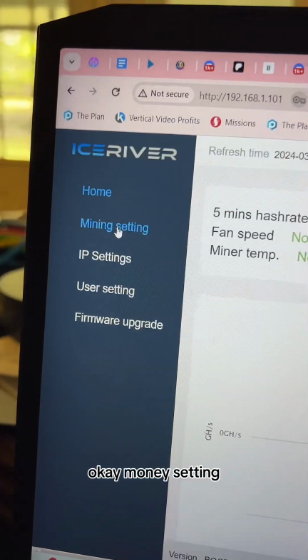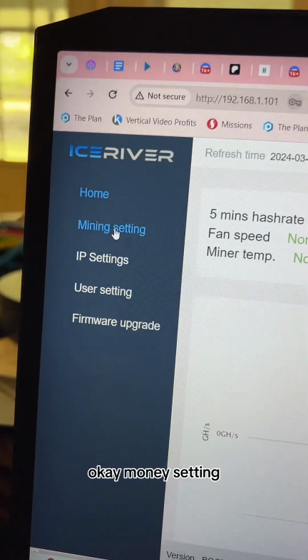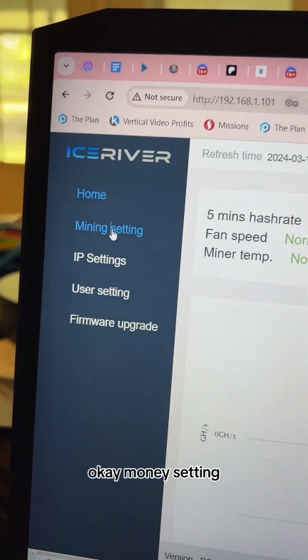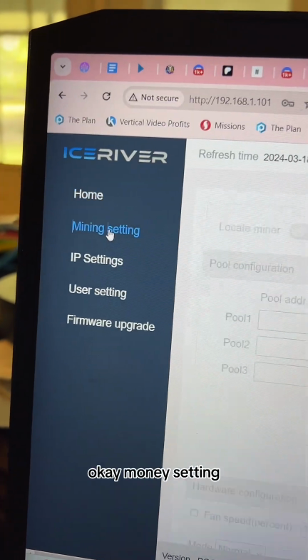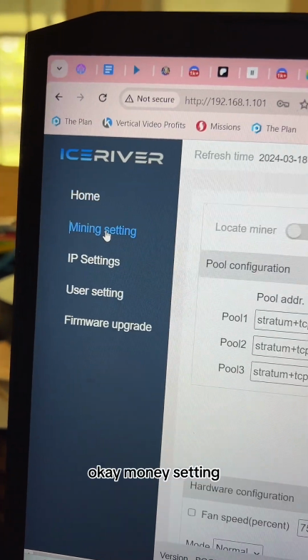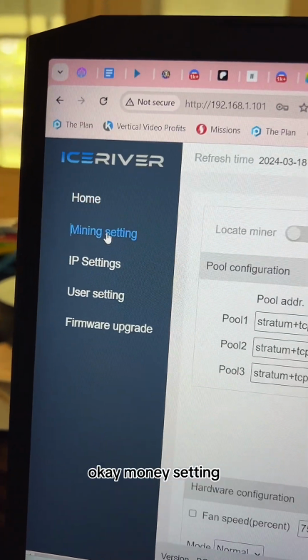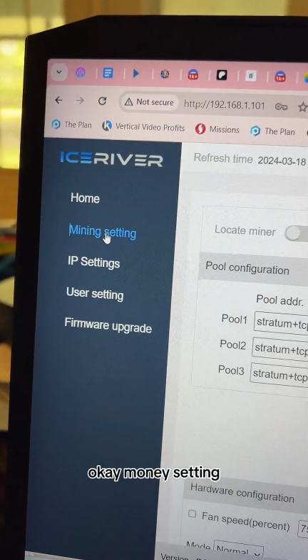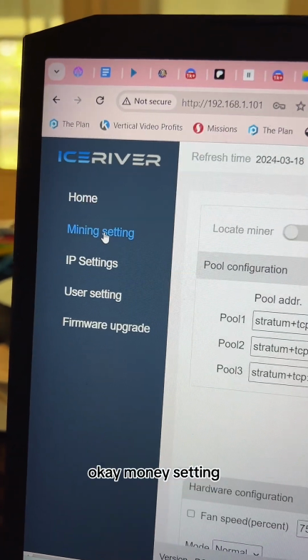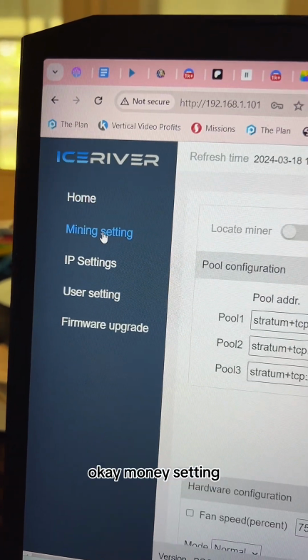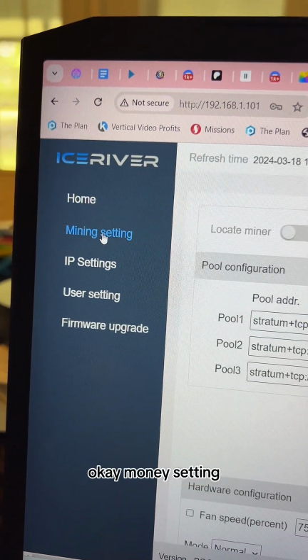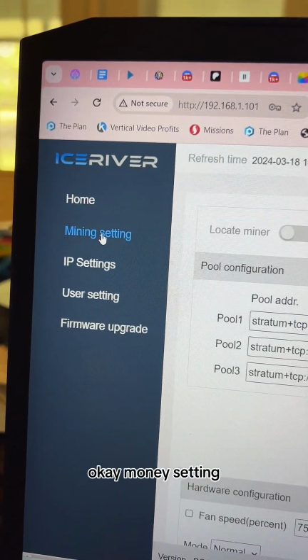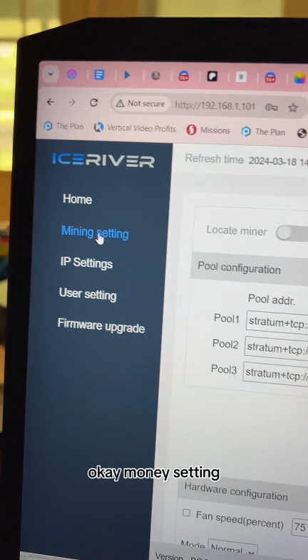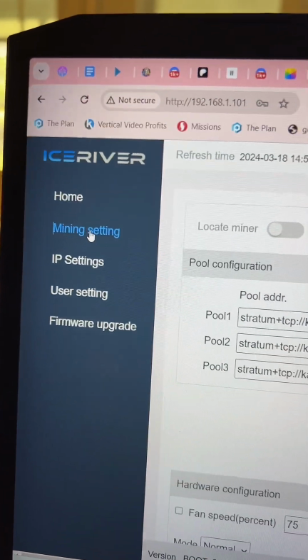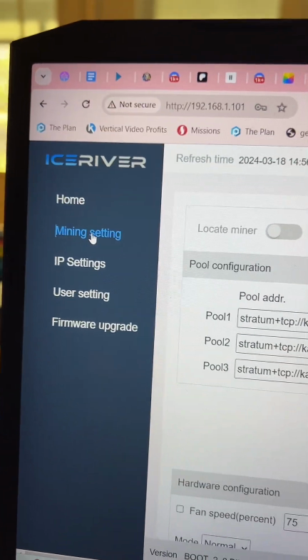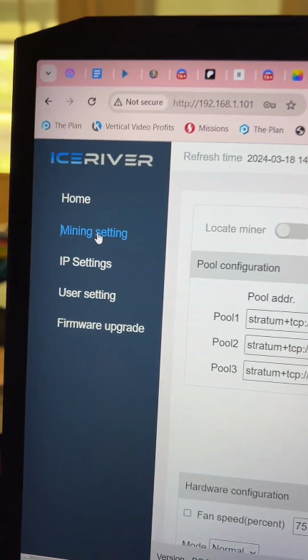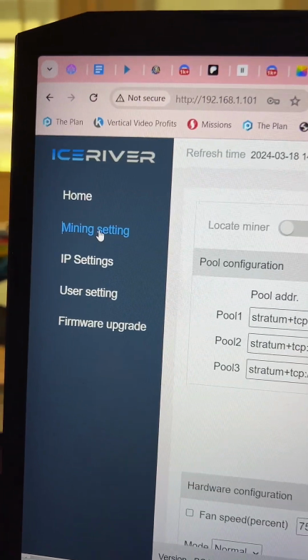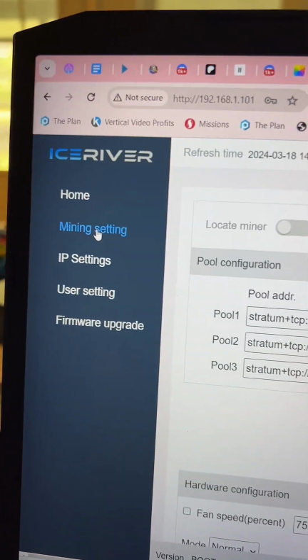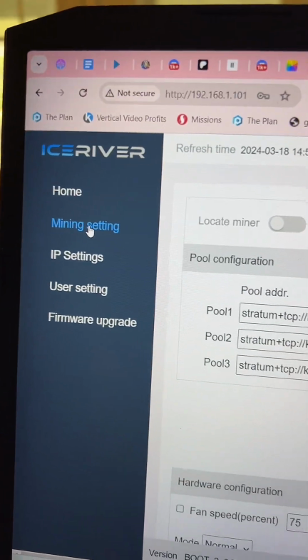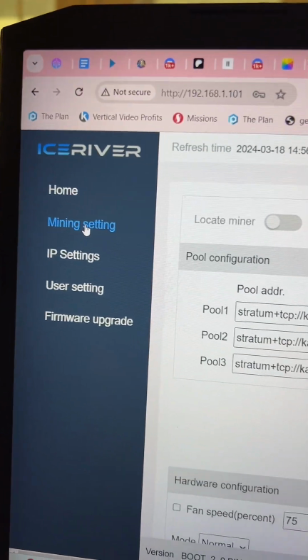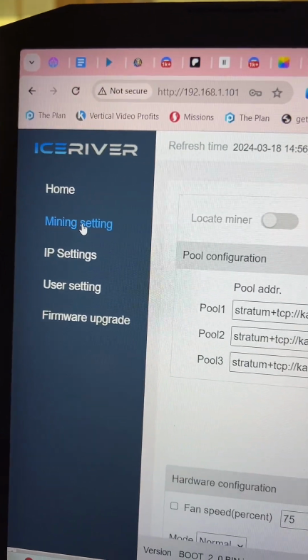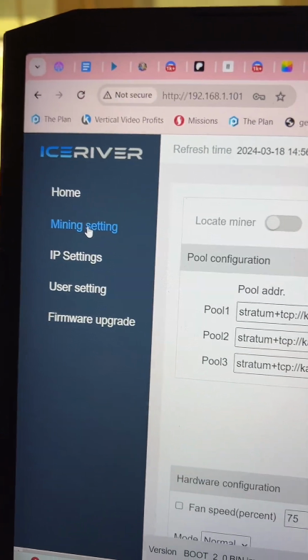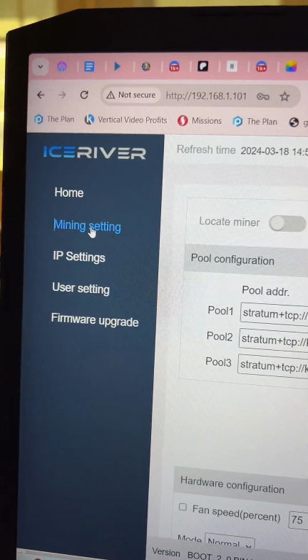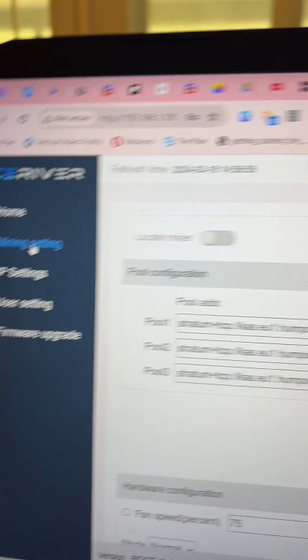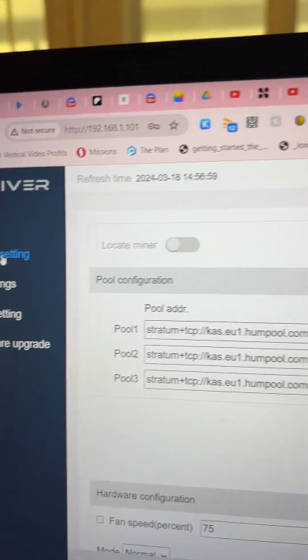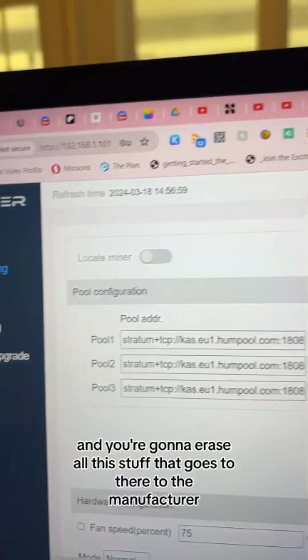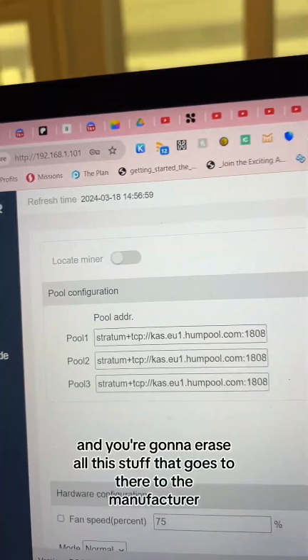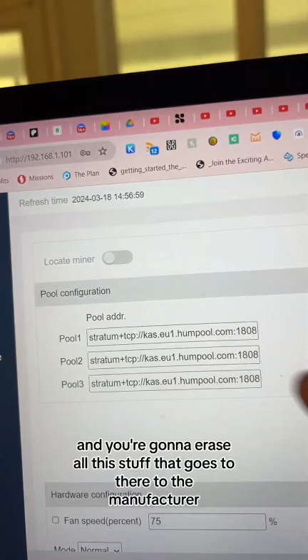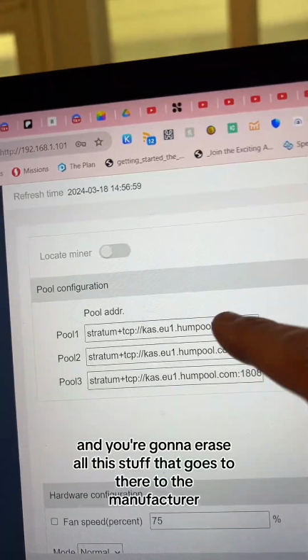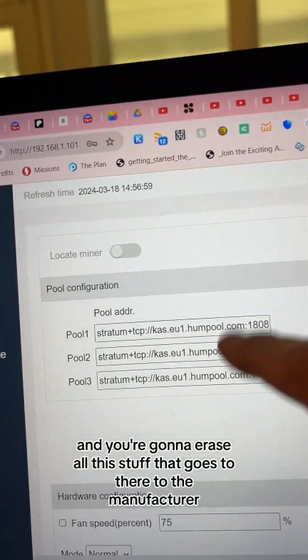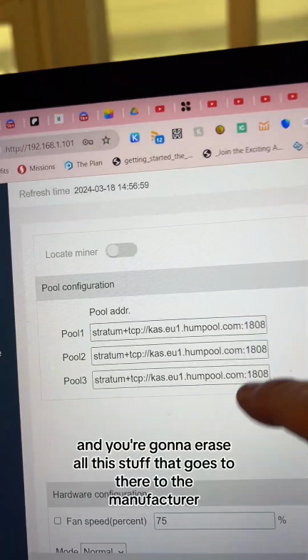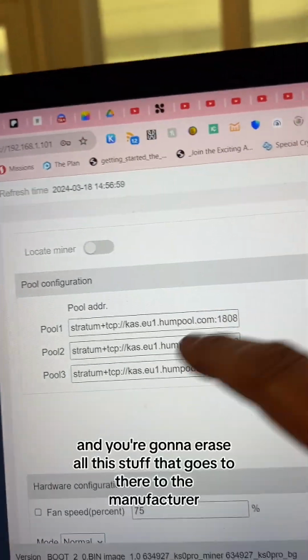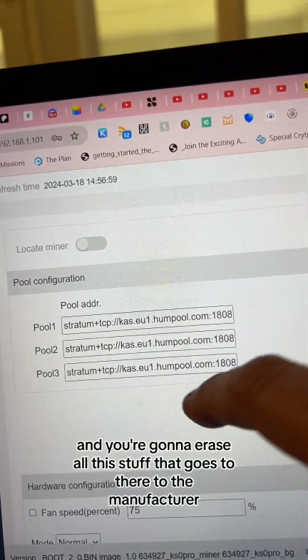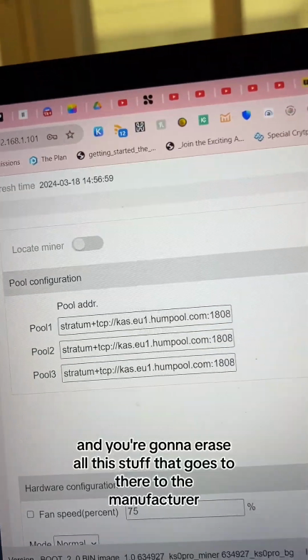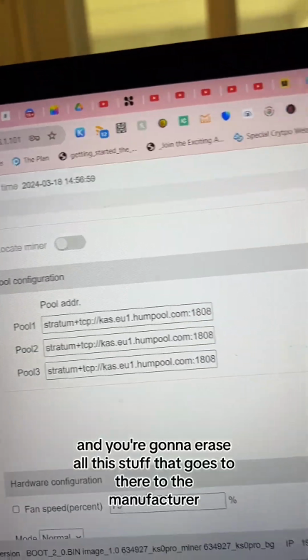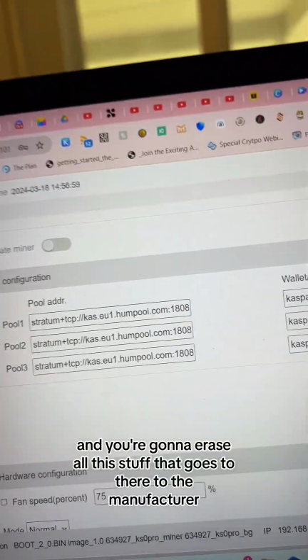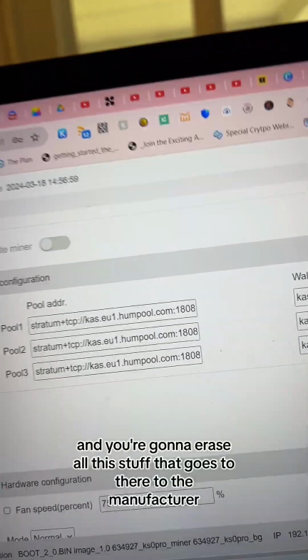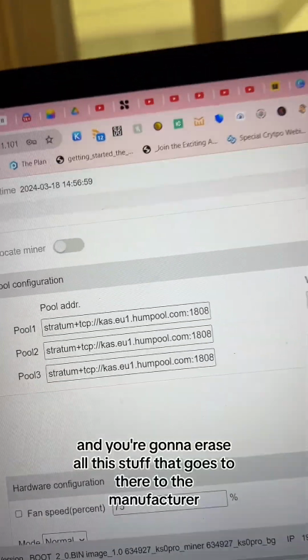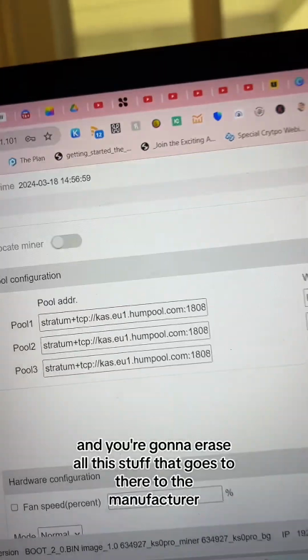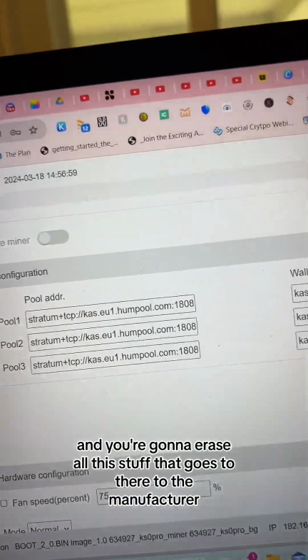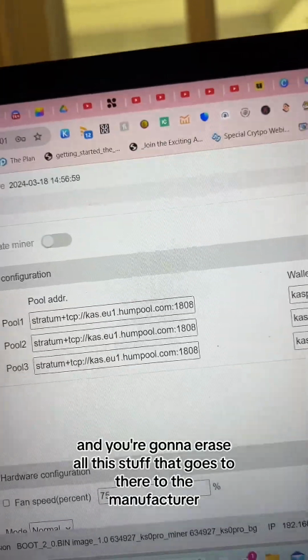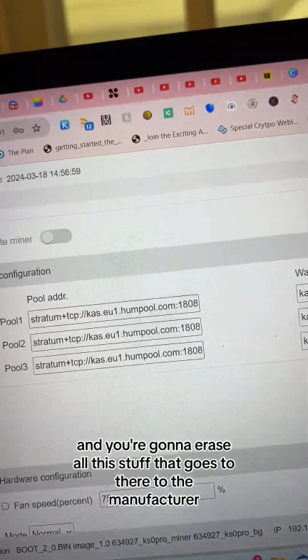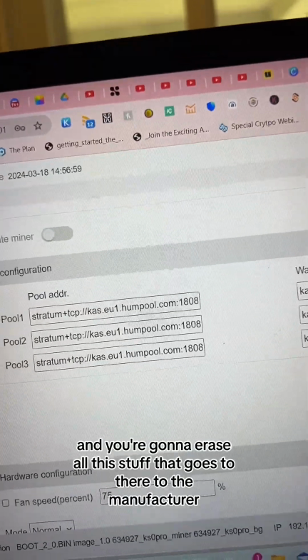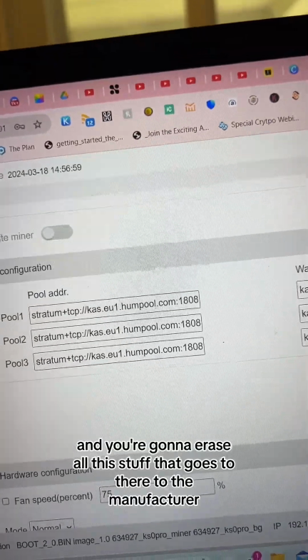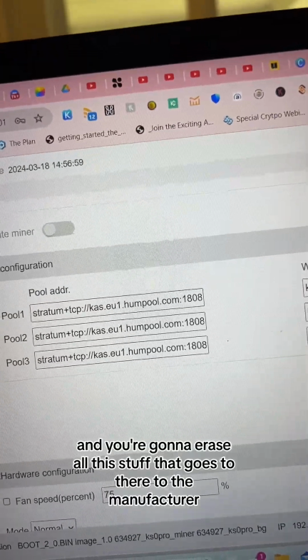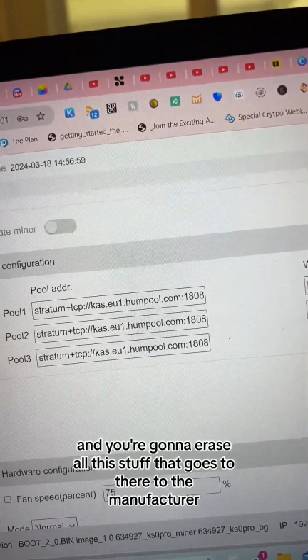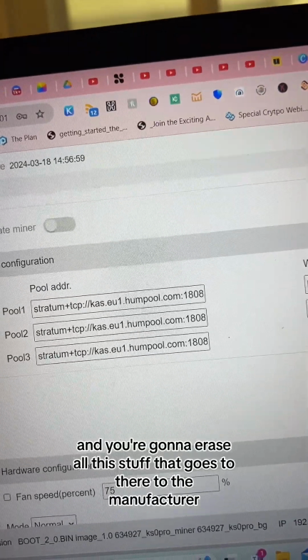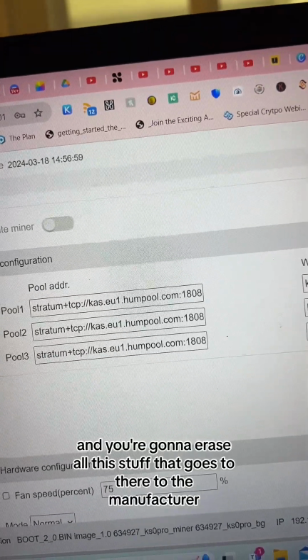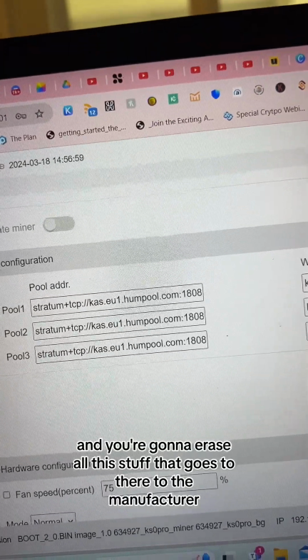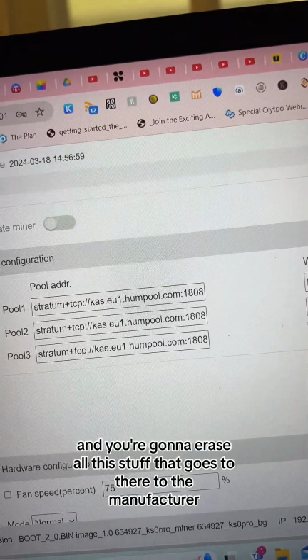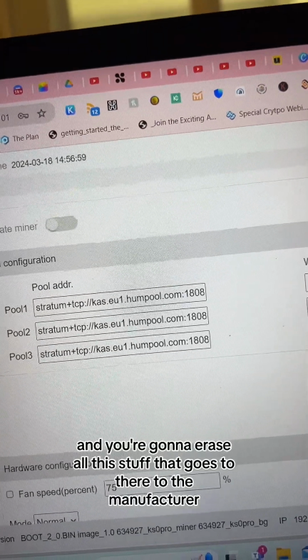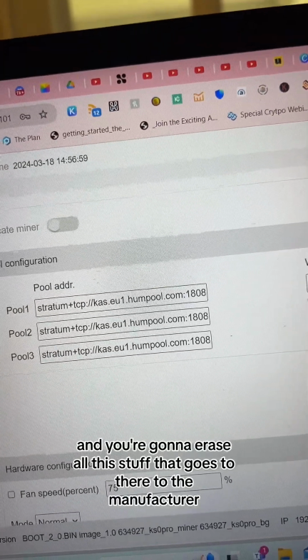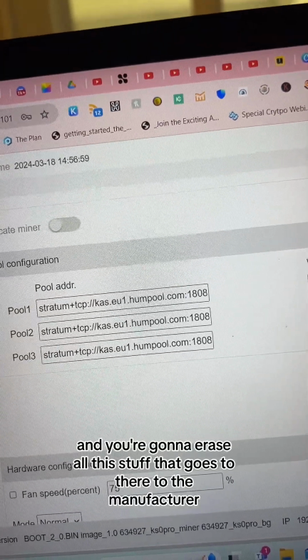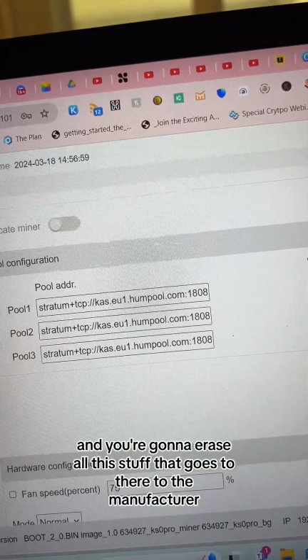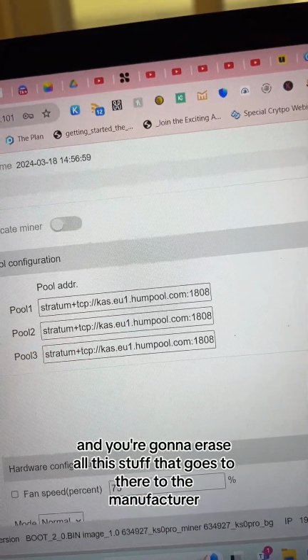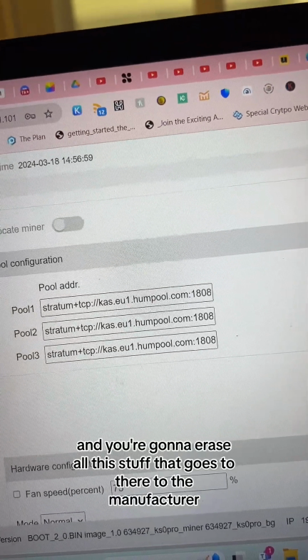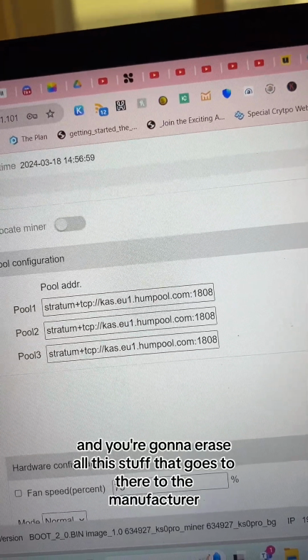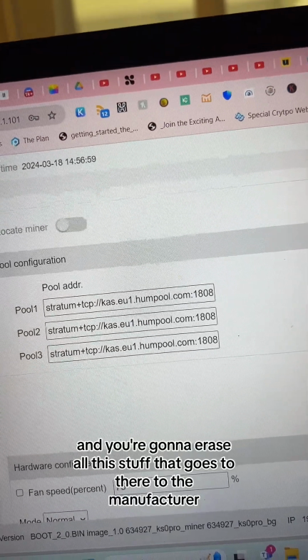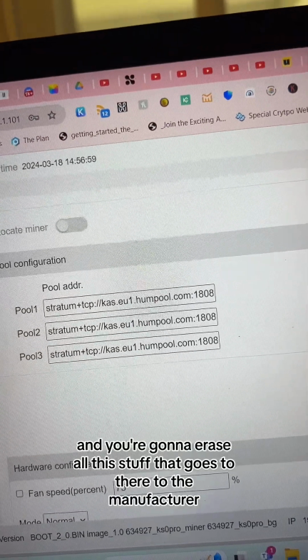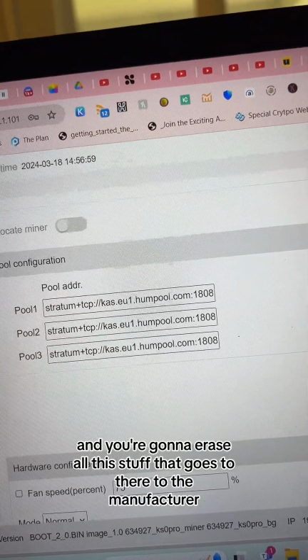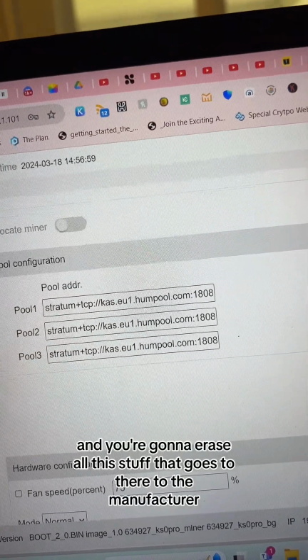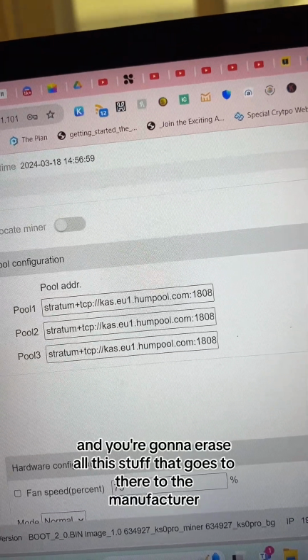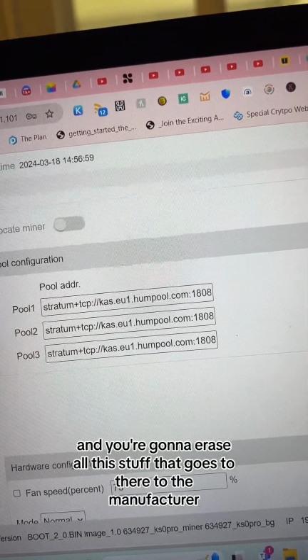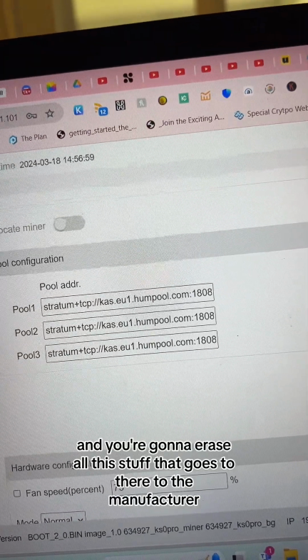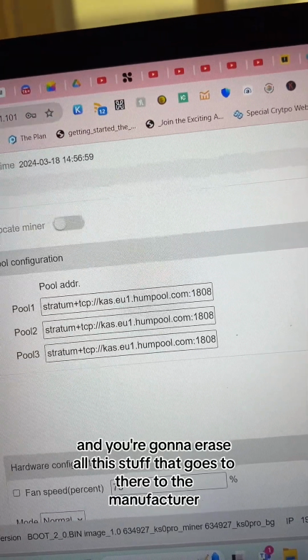Go to 'Mining Setting.' You're gonna erase all the default stuff — that goes to the manufacturer.